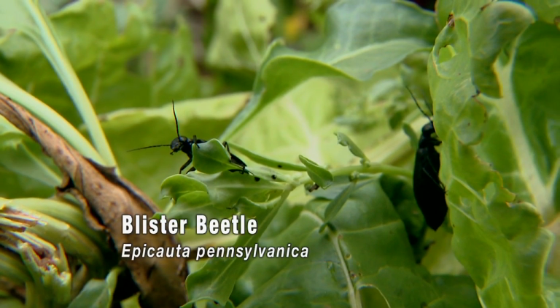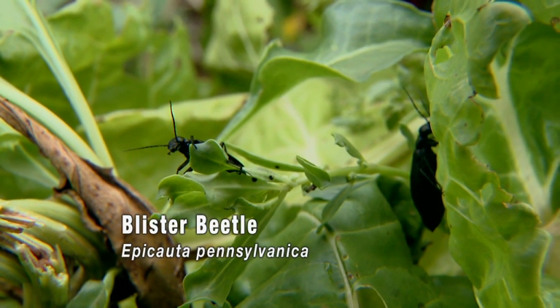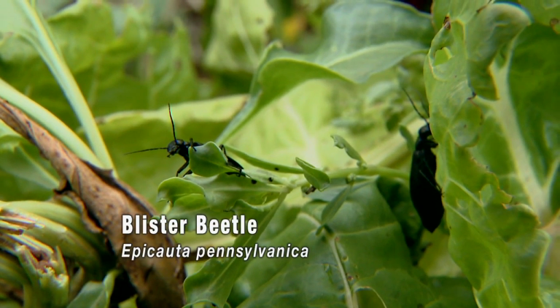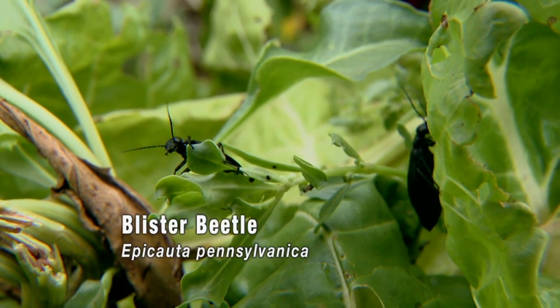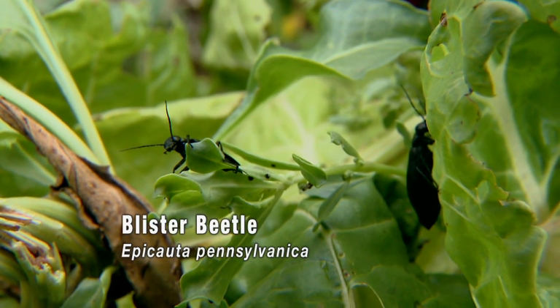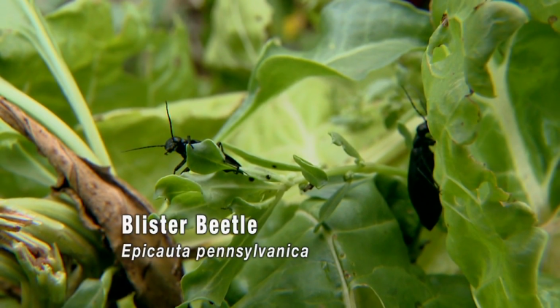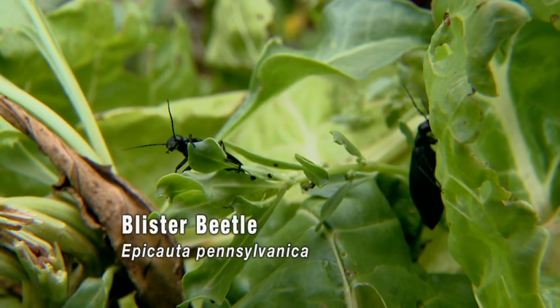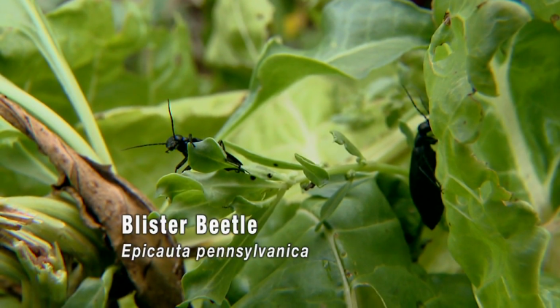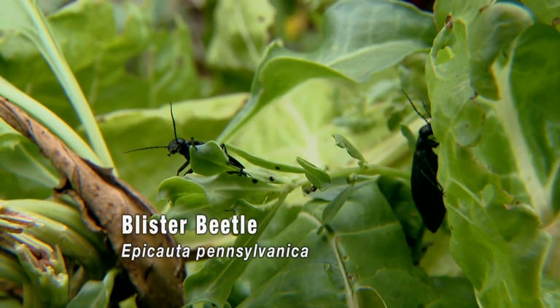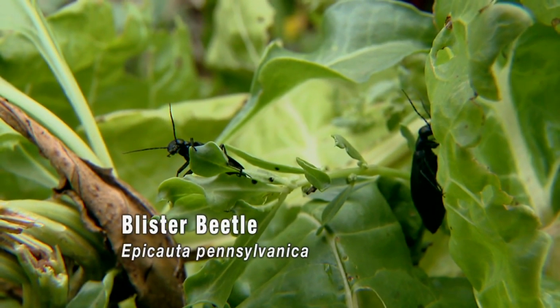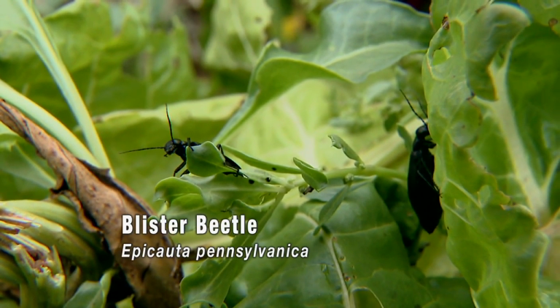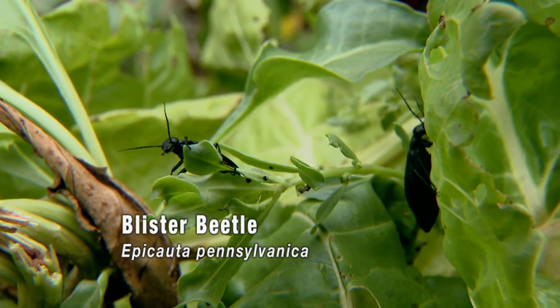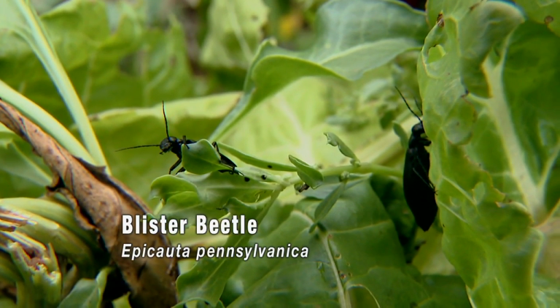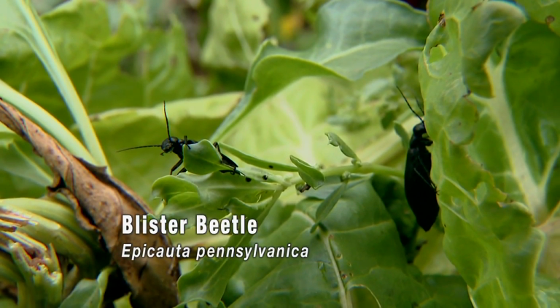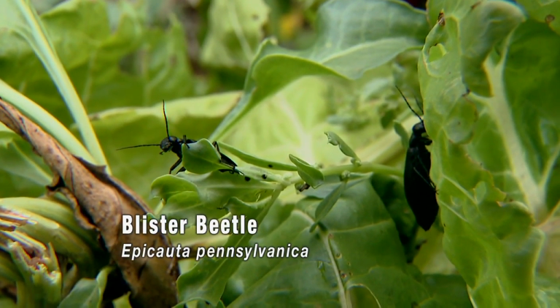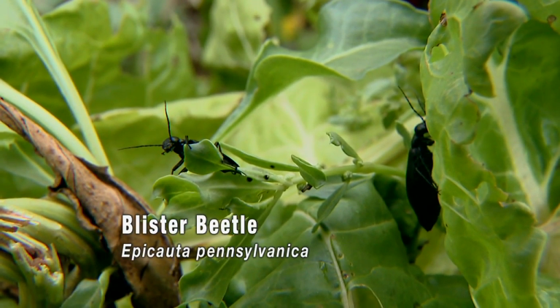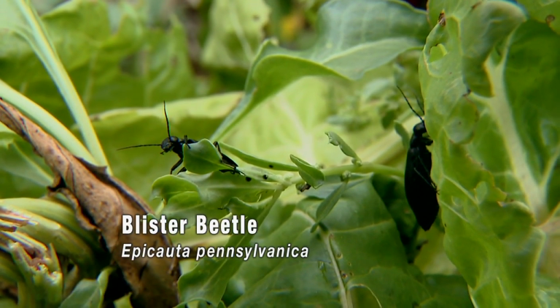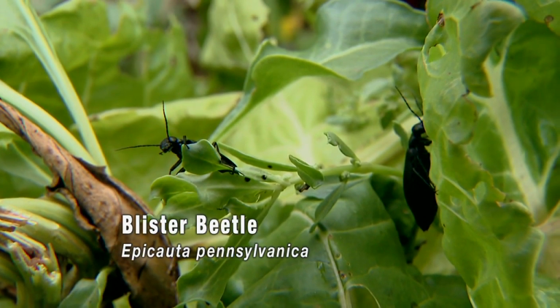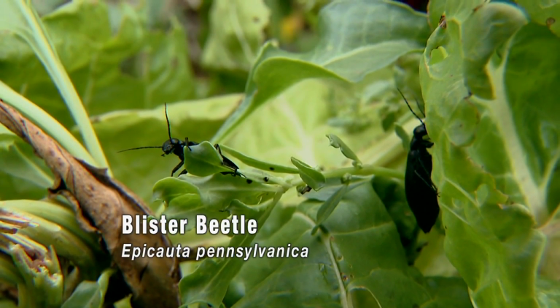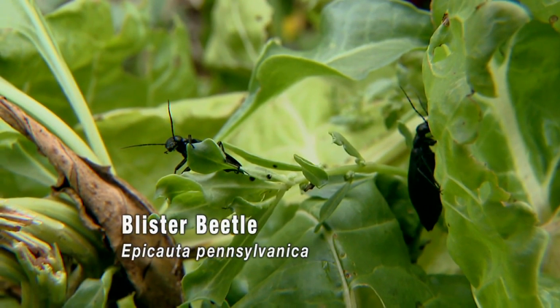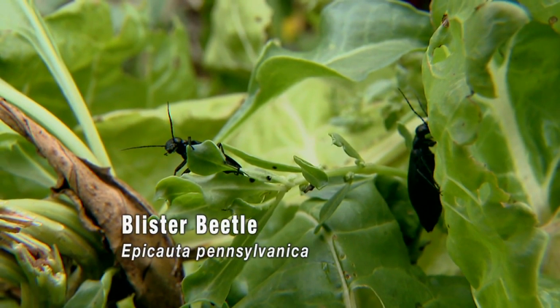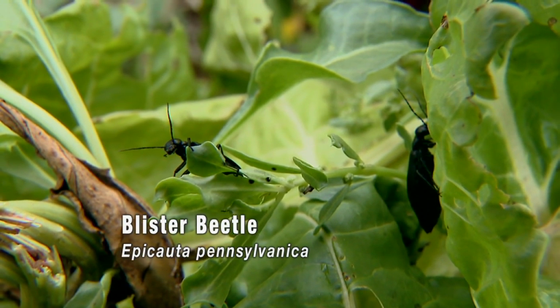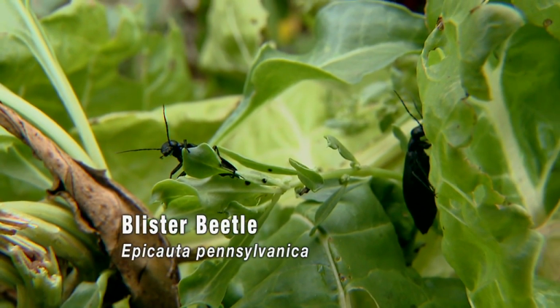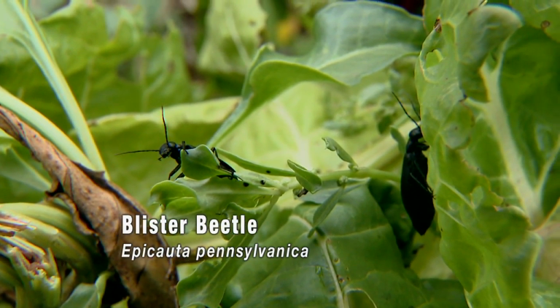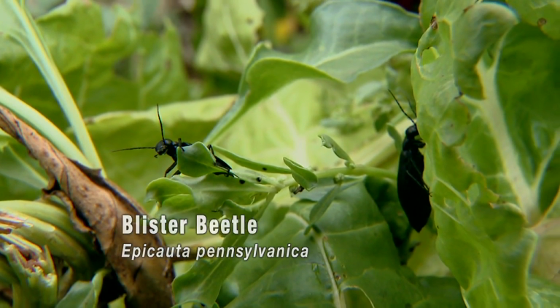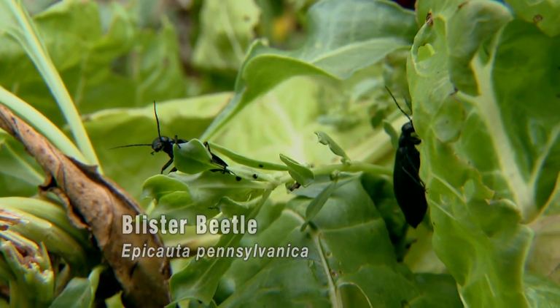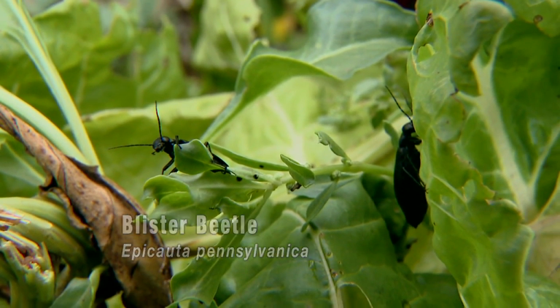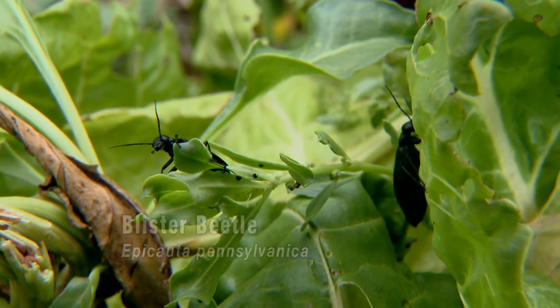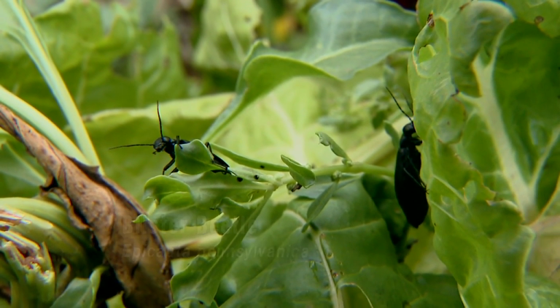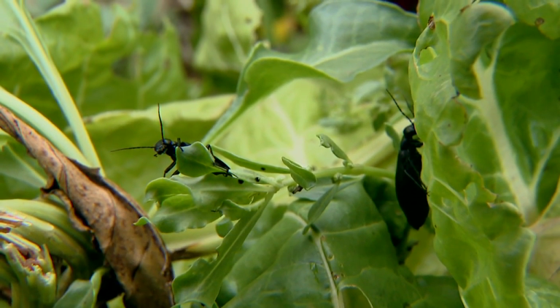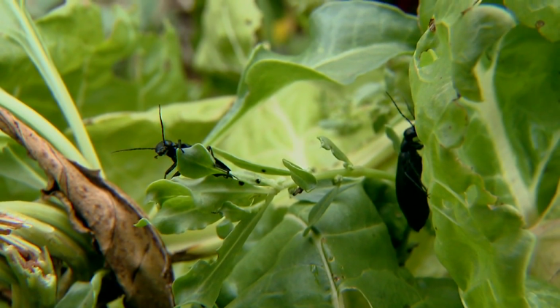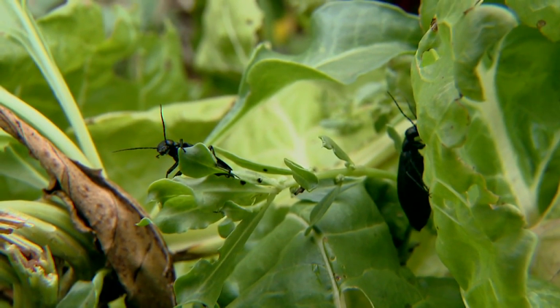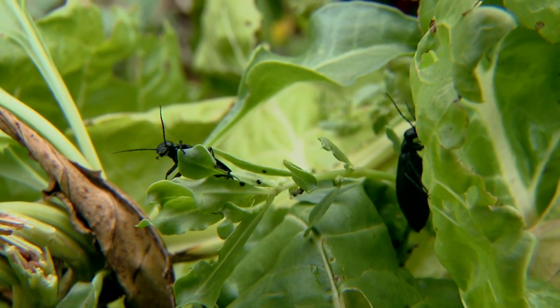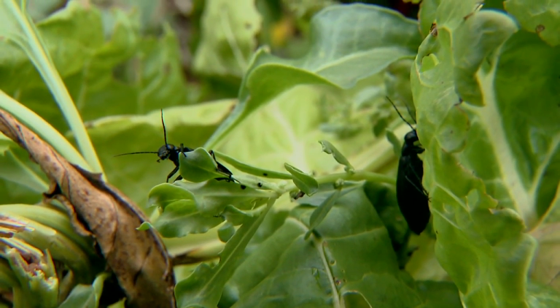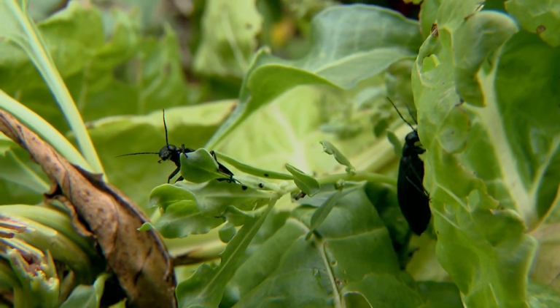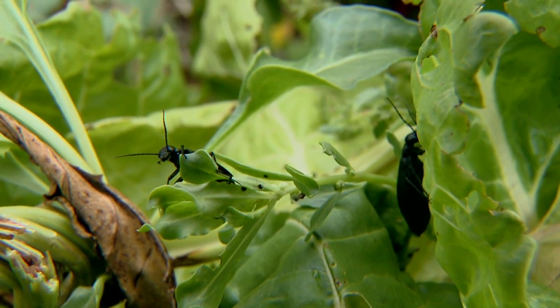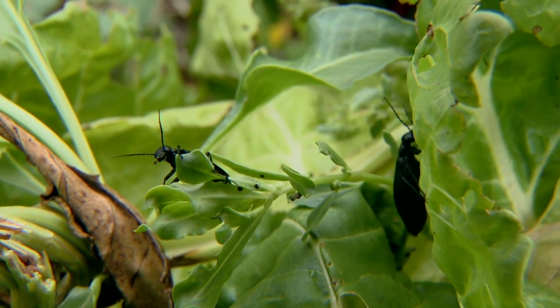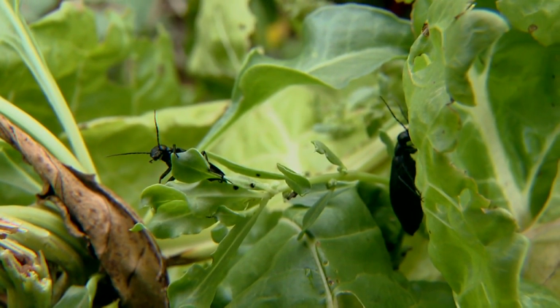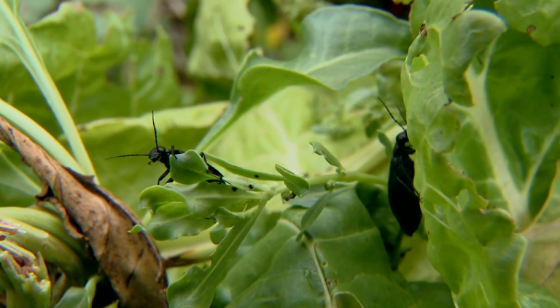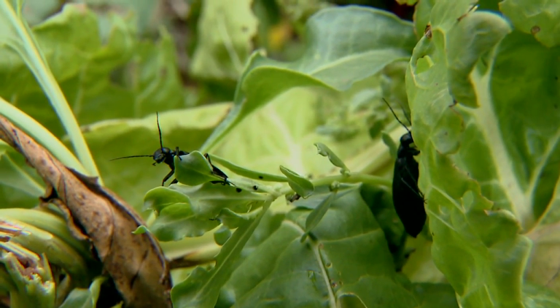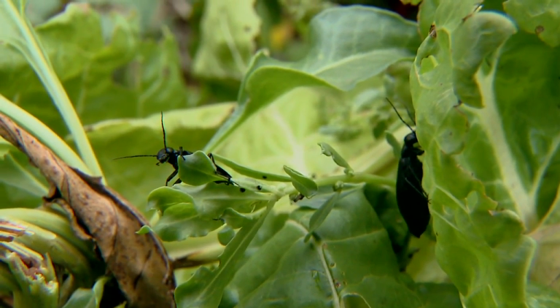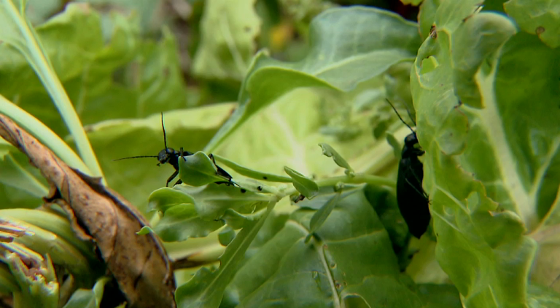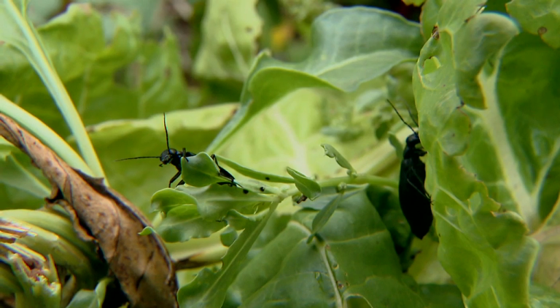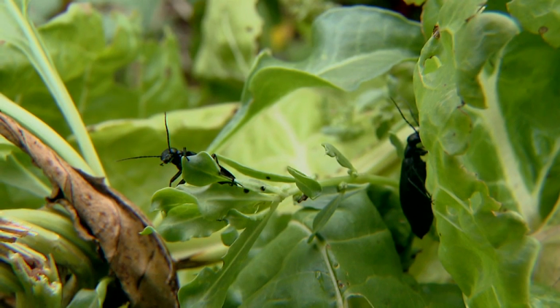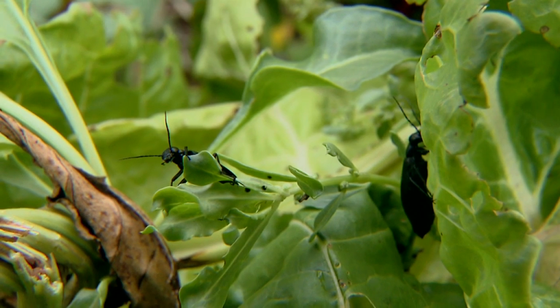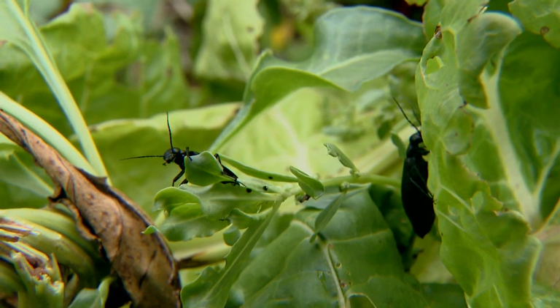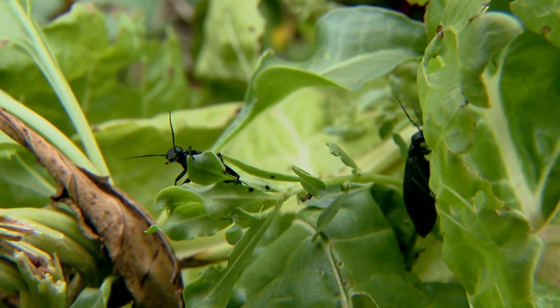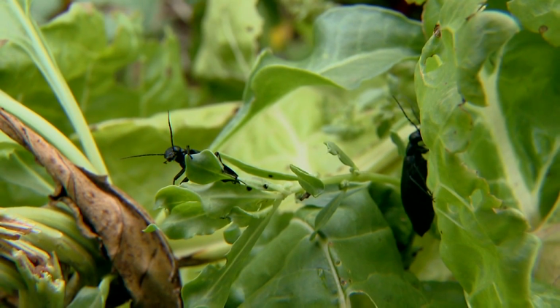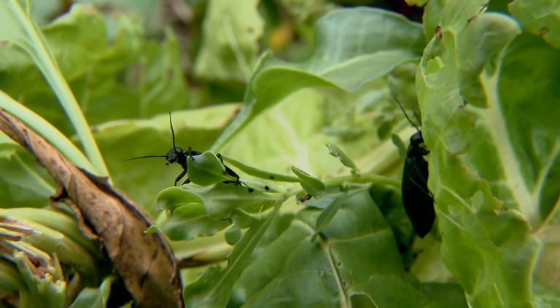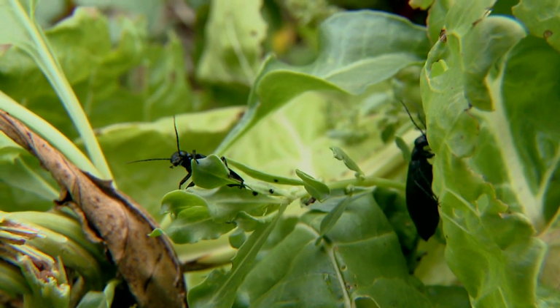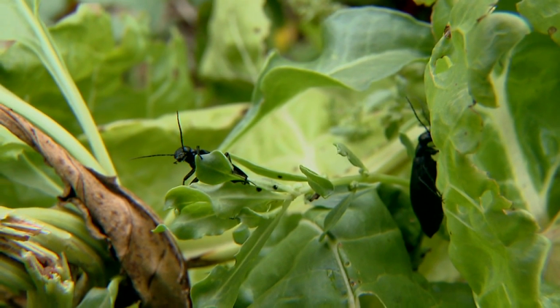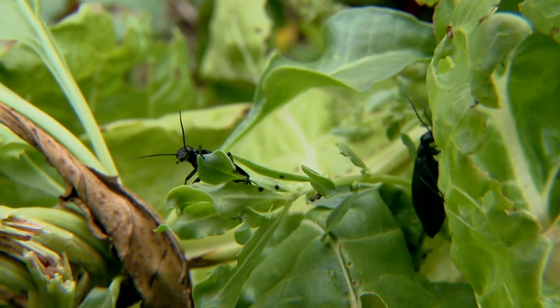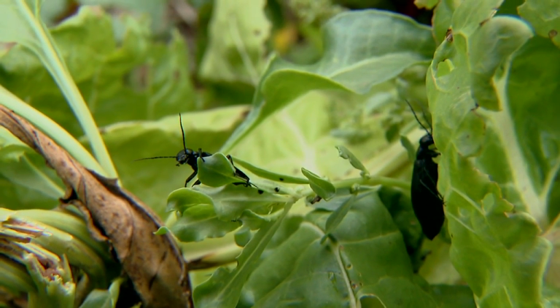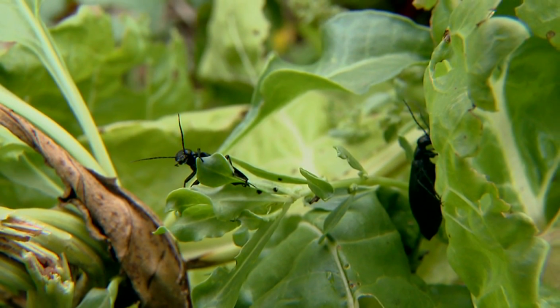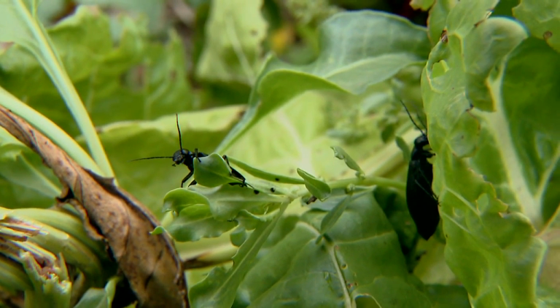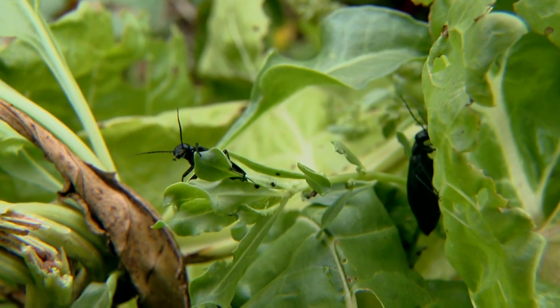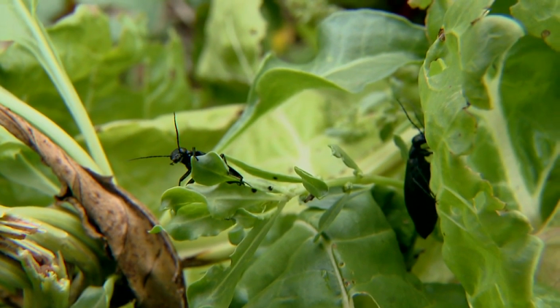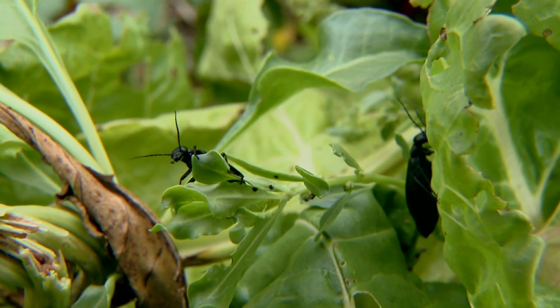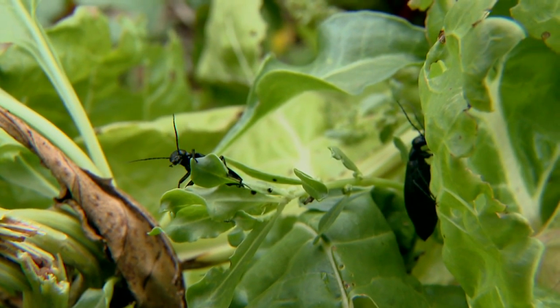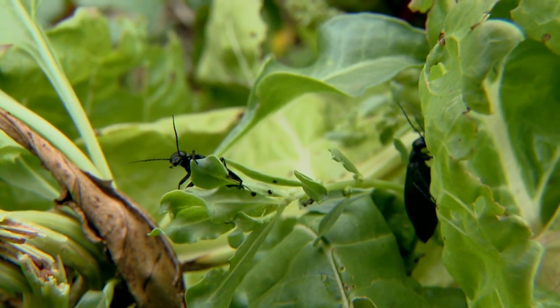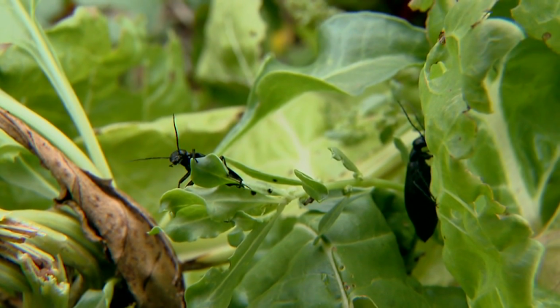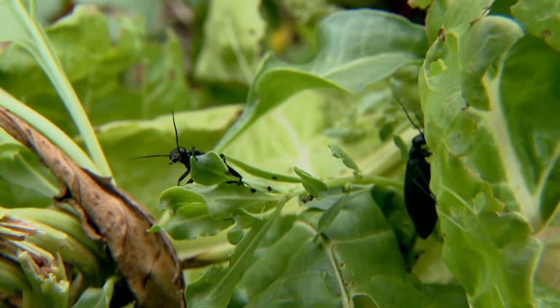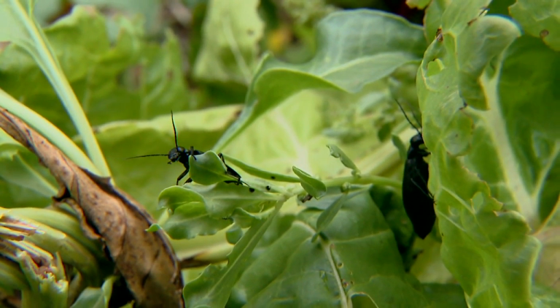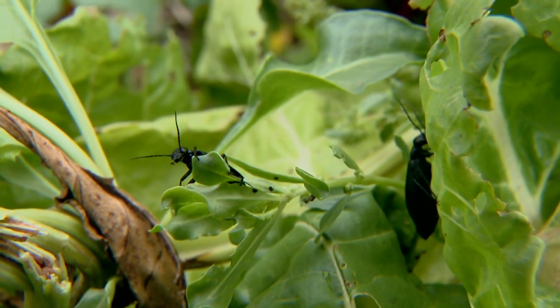We've found a lot of them on our chard, but they feed on many different plants. They have a preference for legumes, but they'll also feed on some ornamentals.